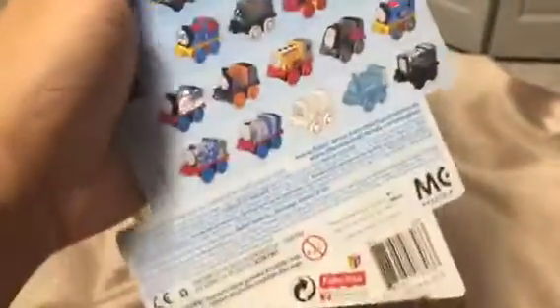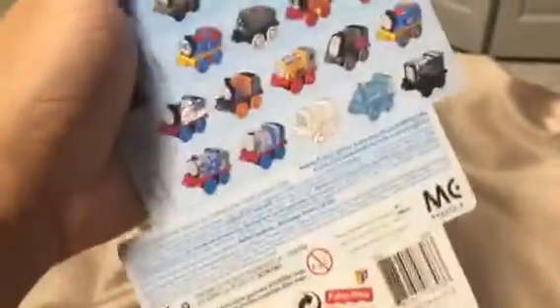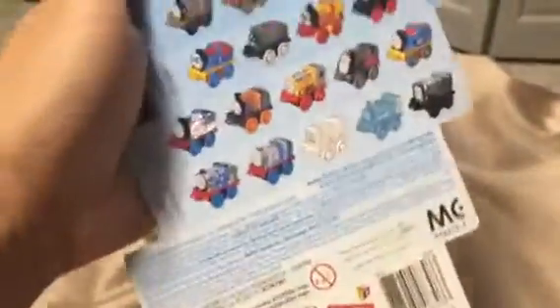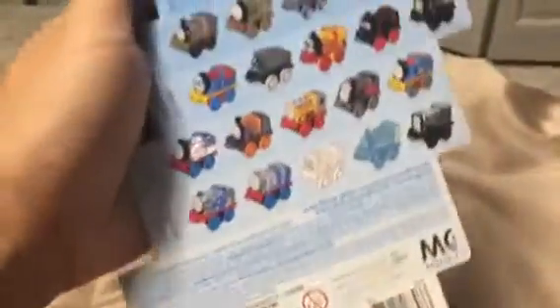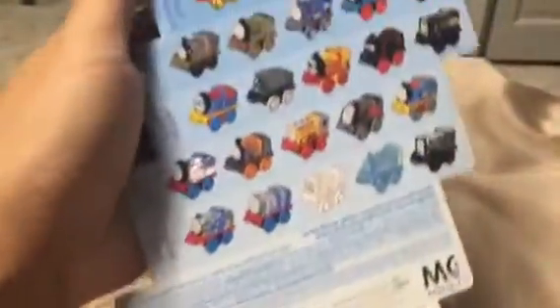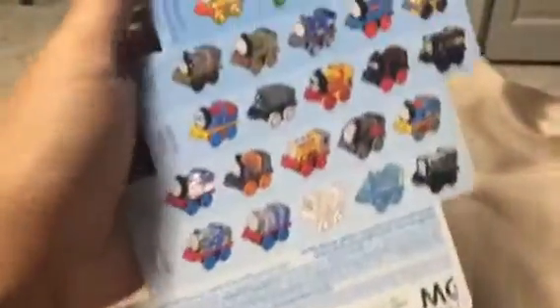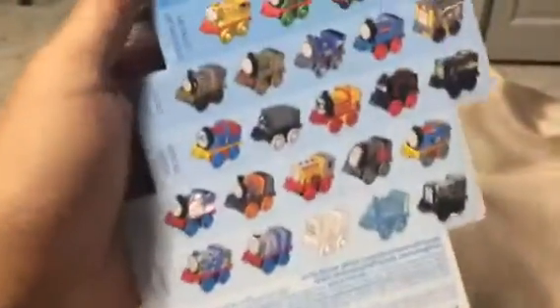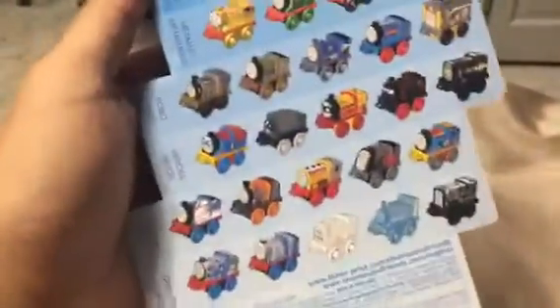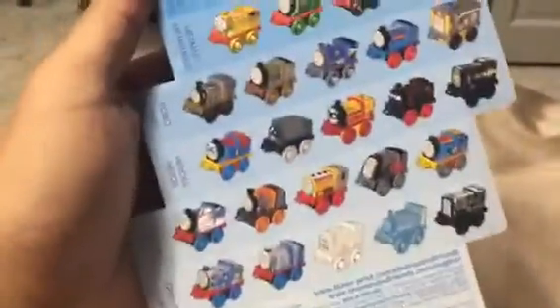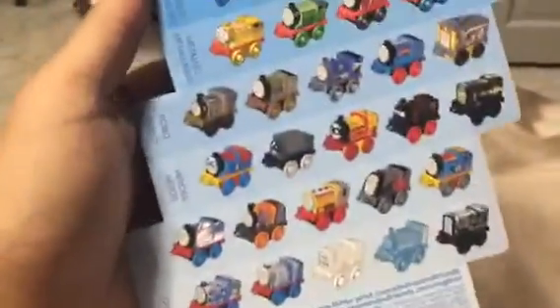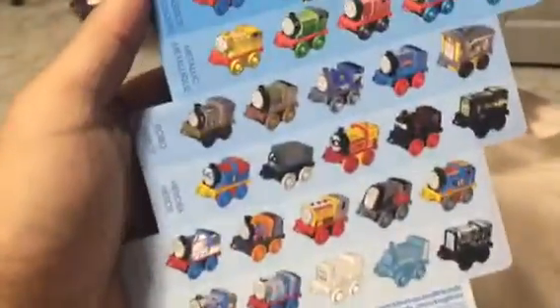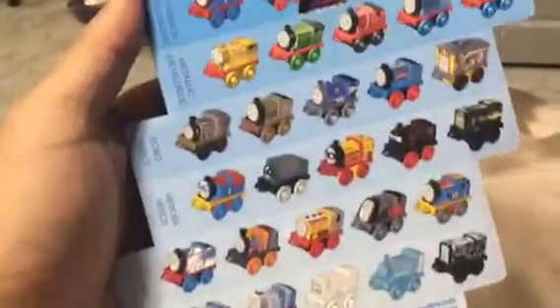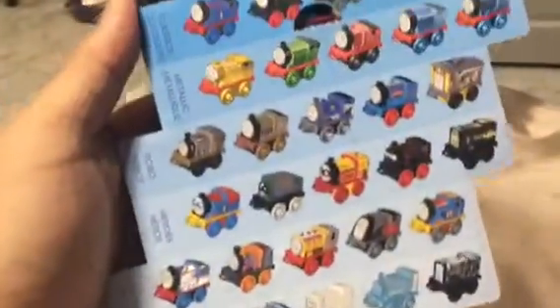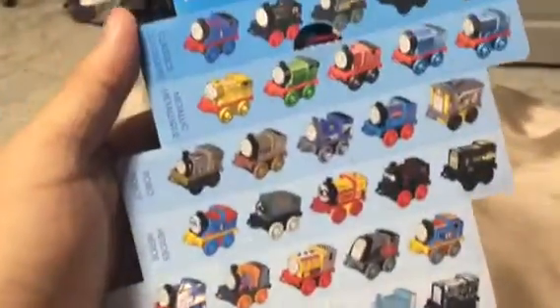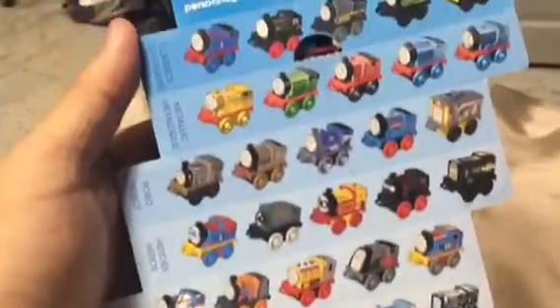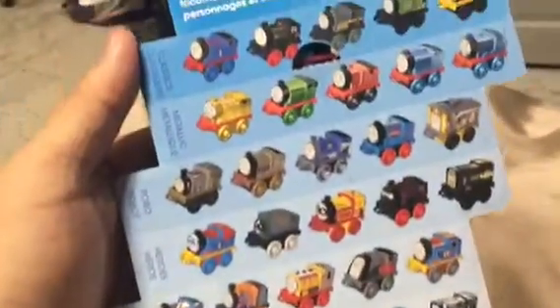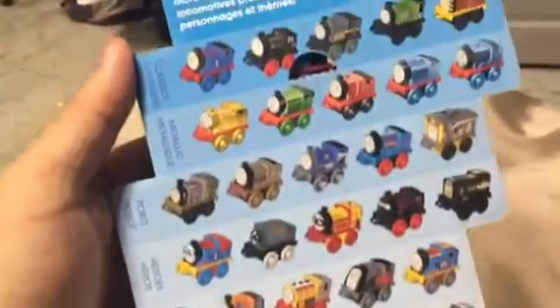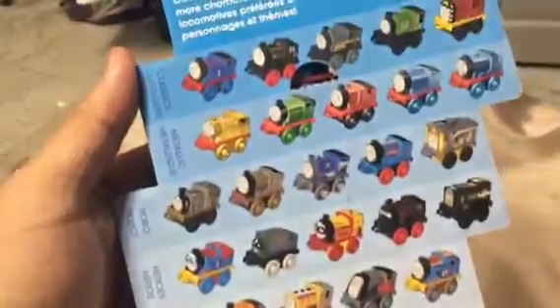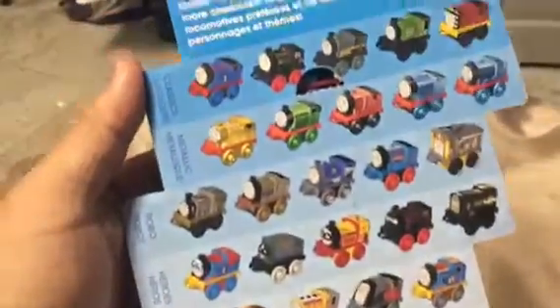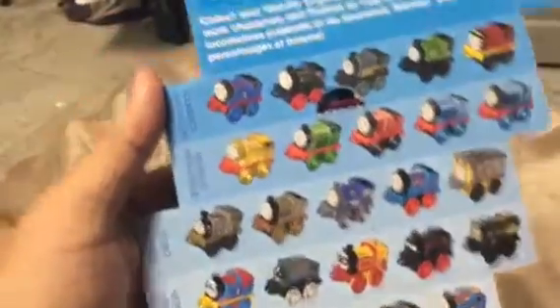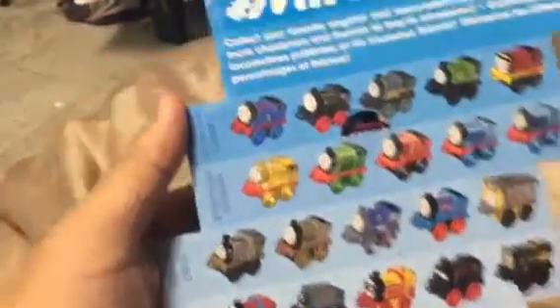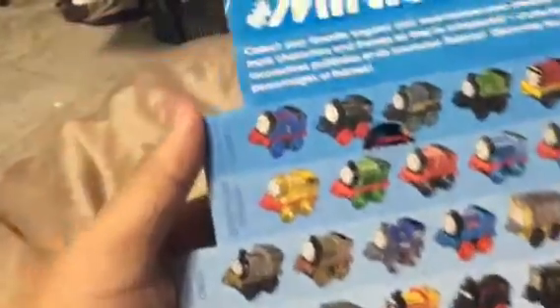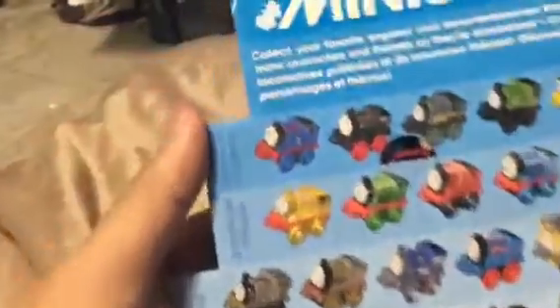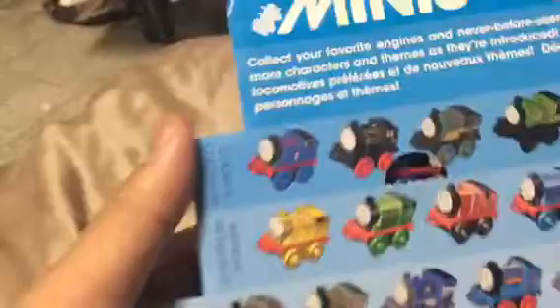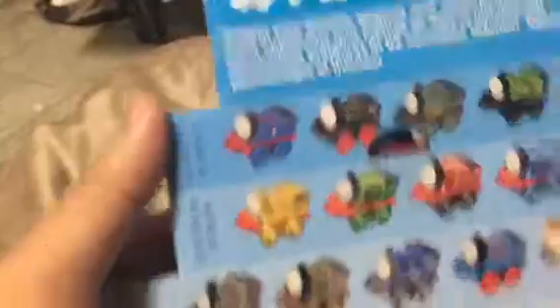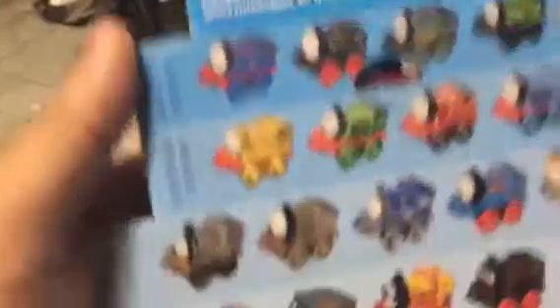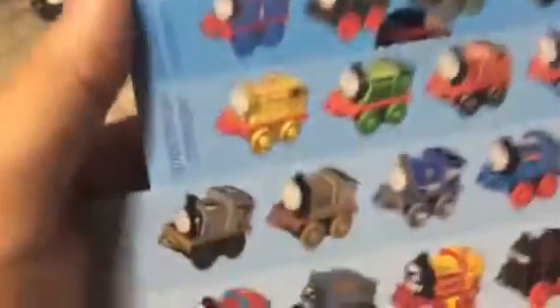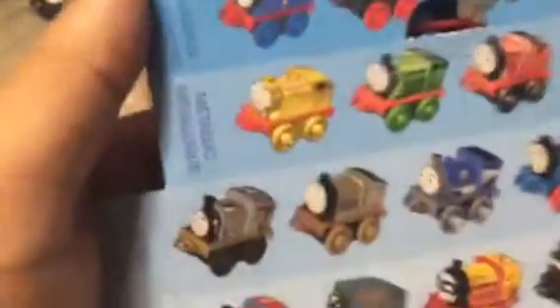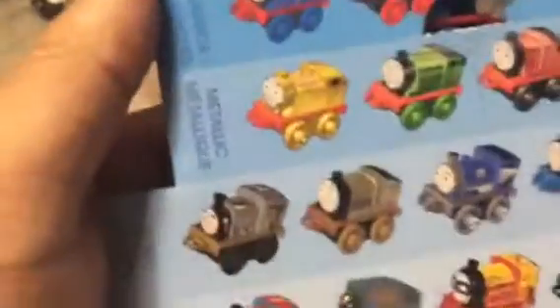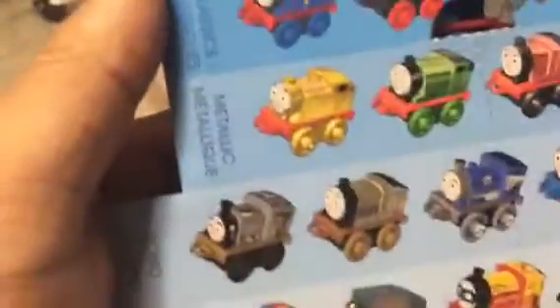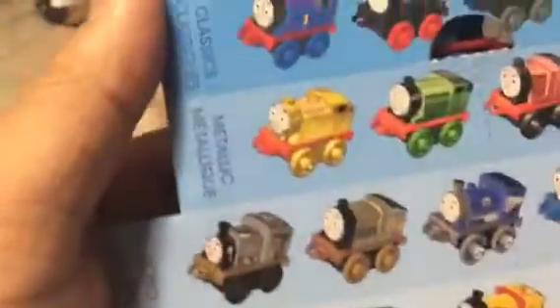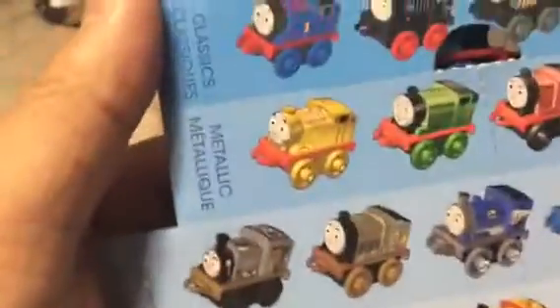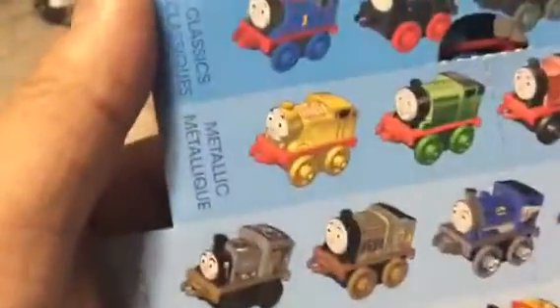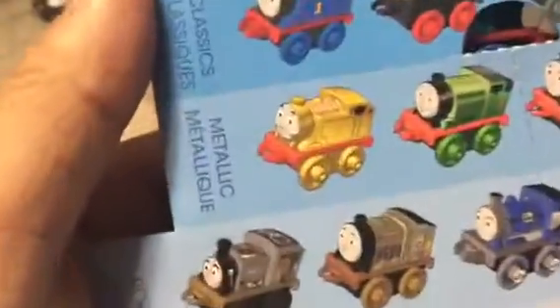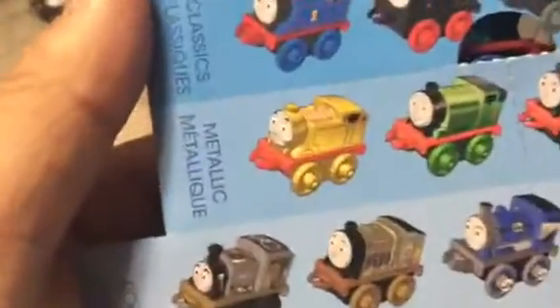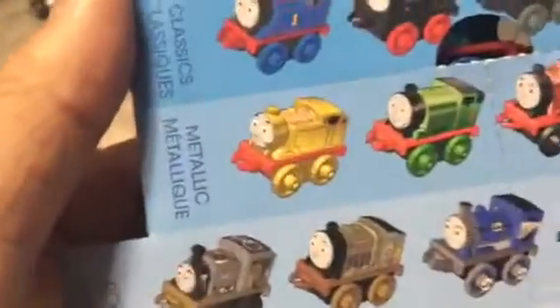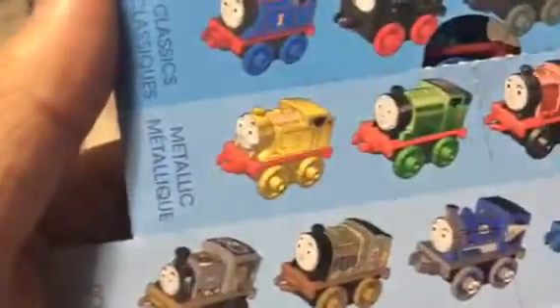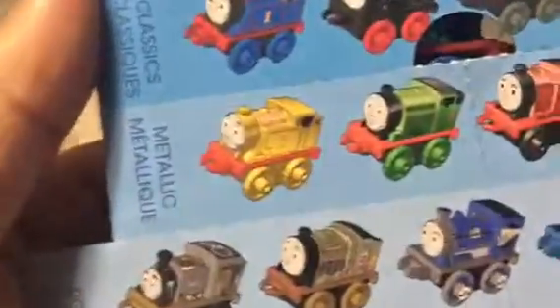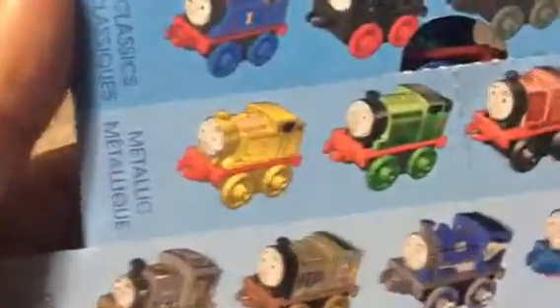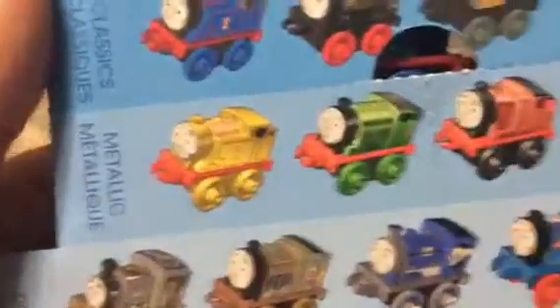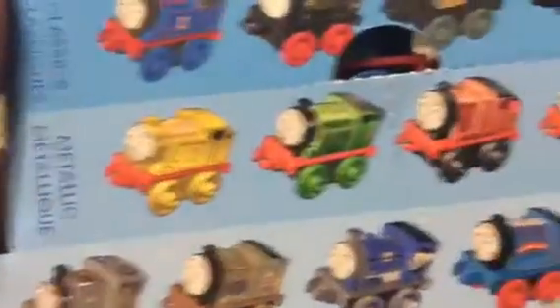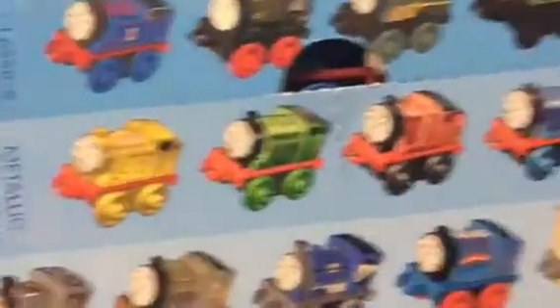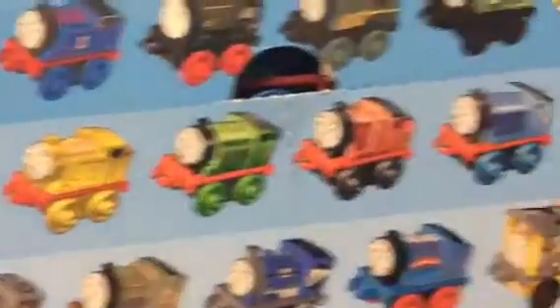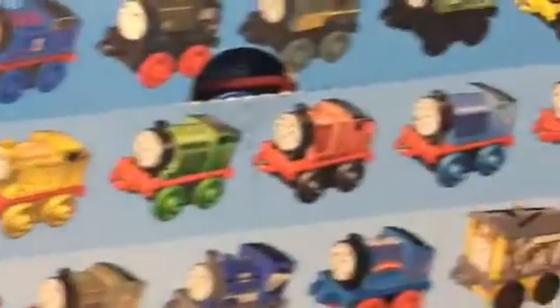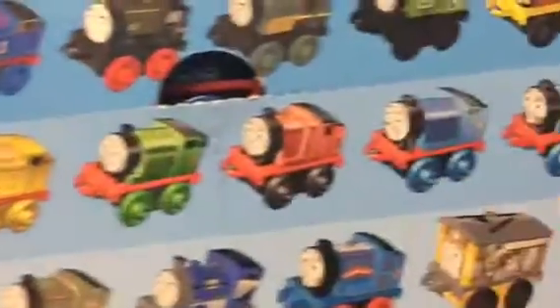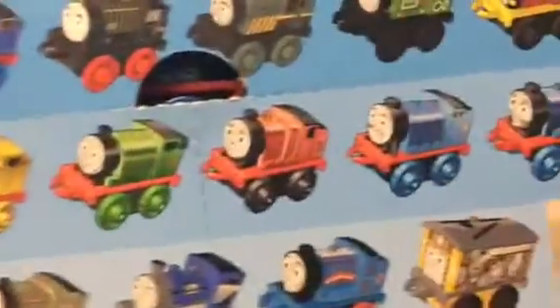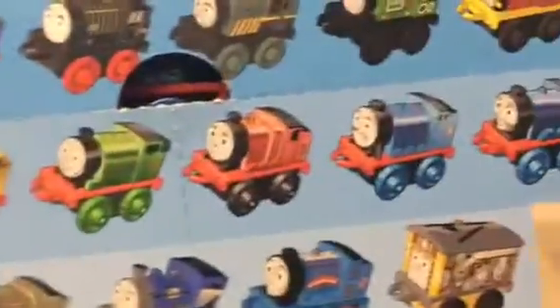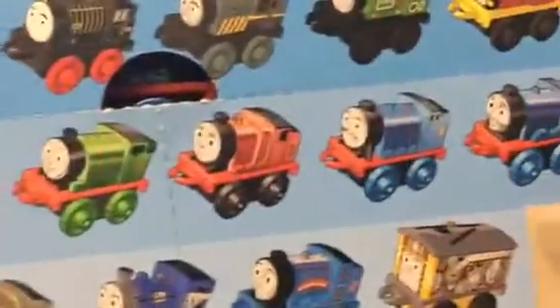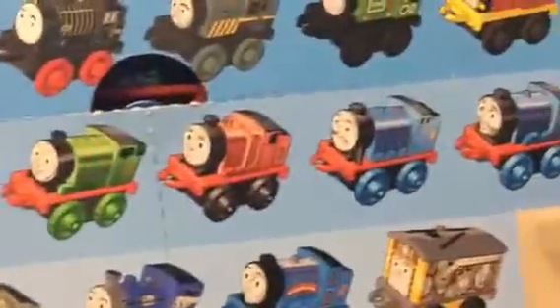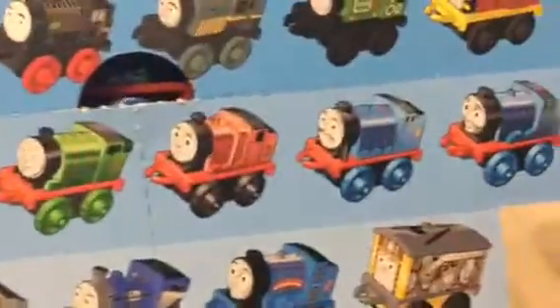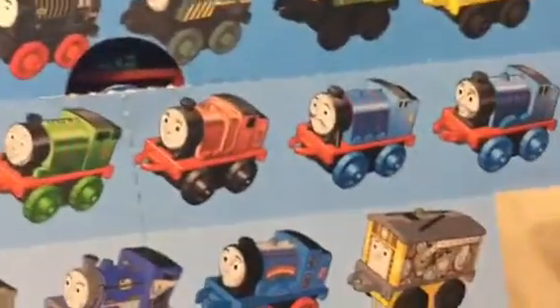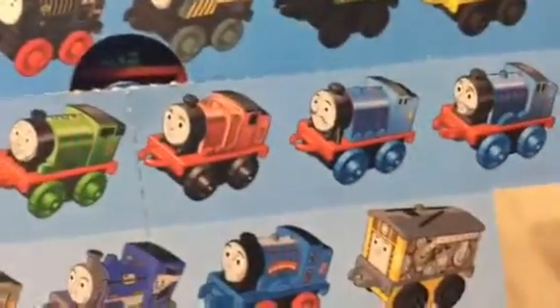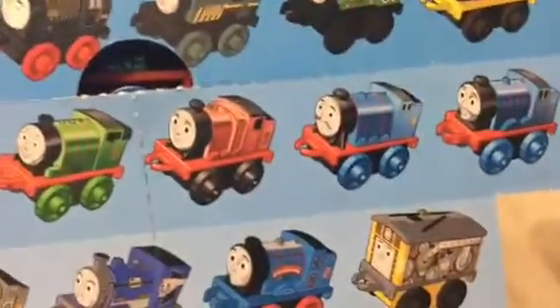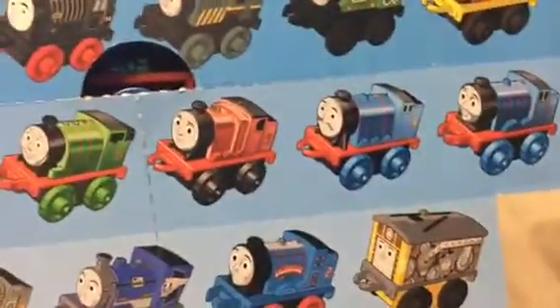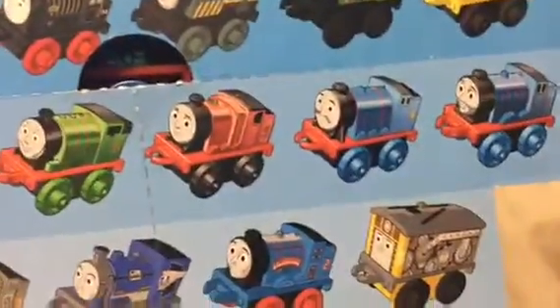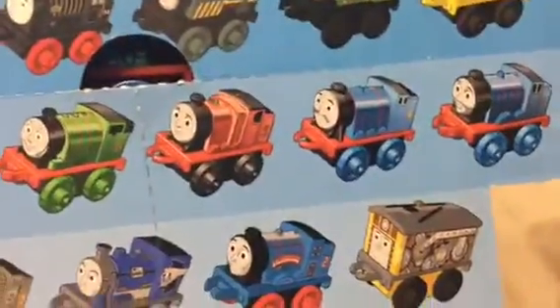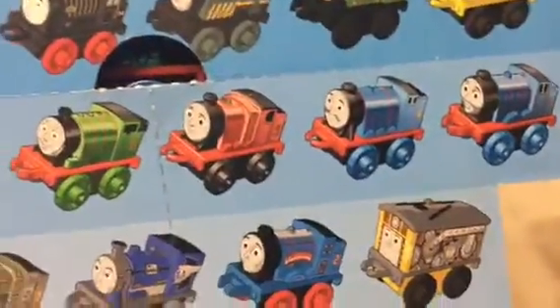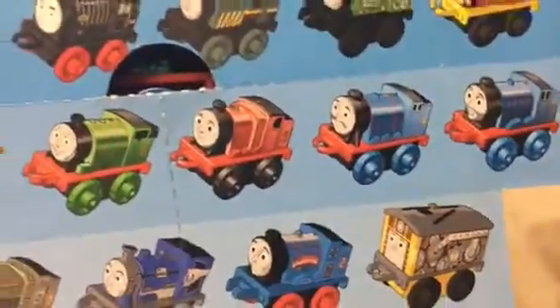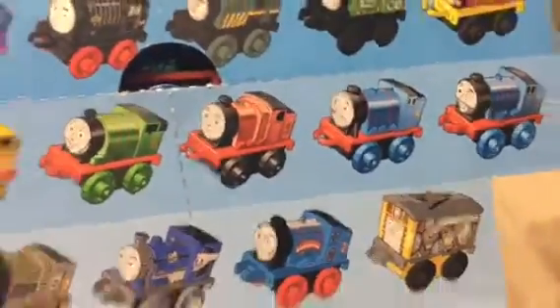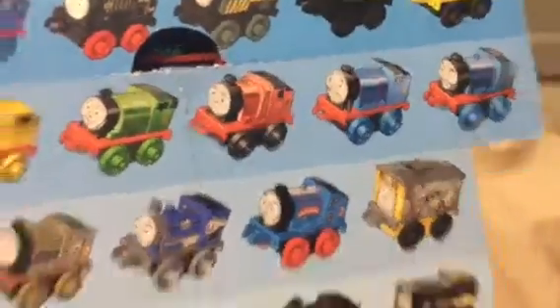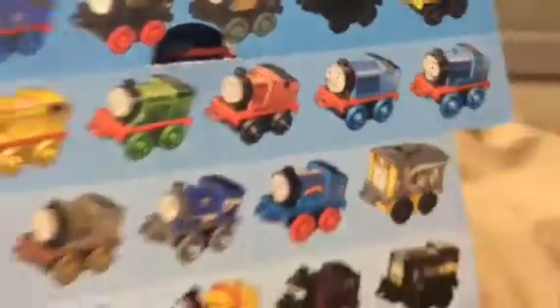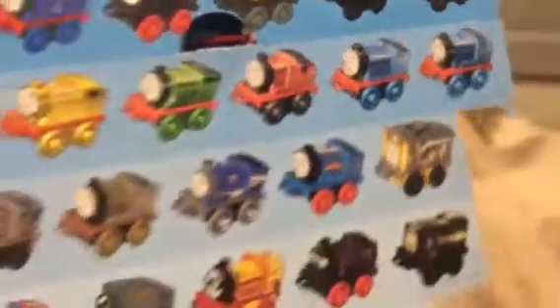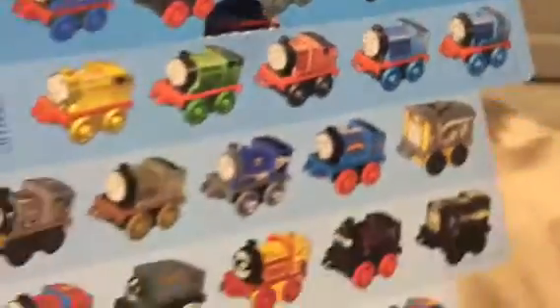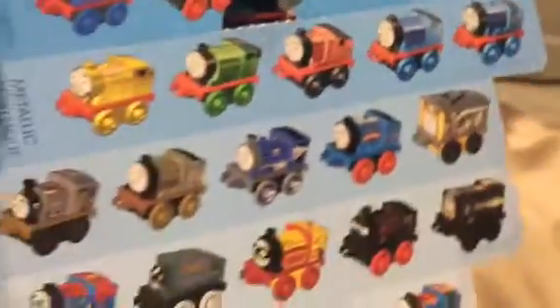On the back, it's just varieties. I really like the metallic engines — I just think they're awesome.